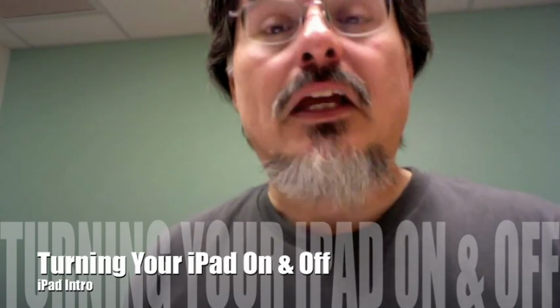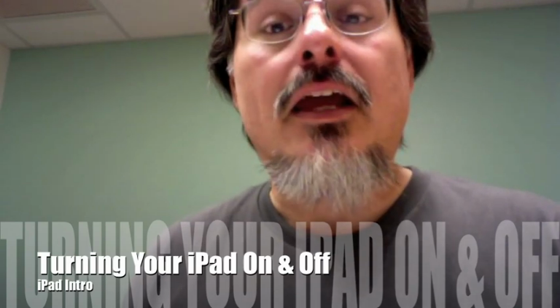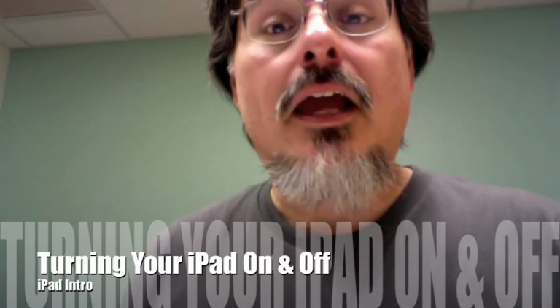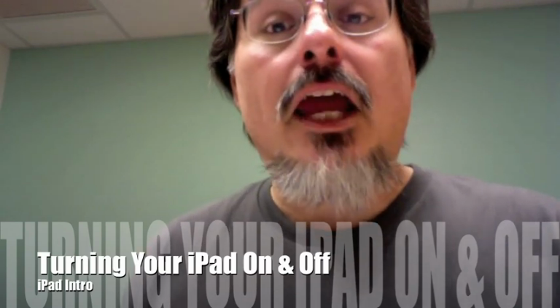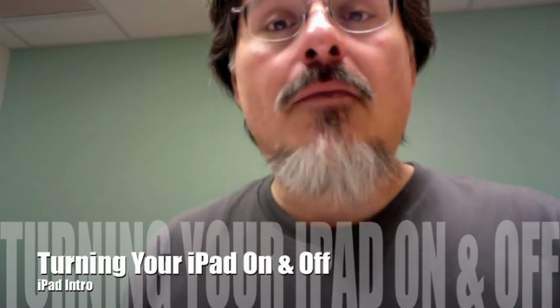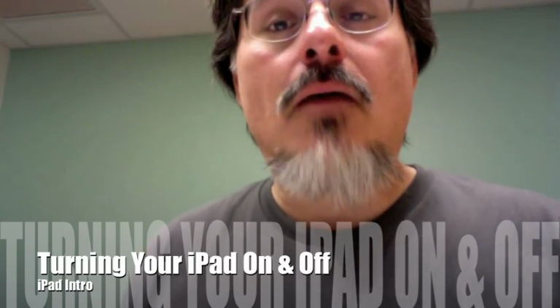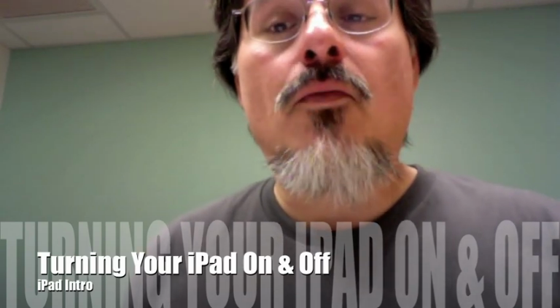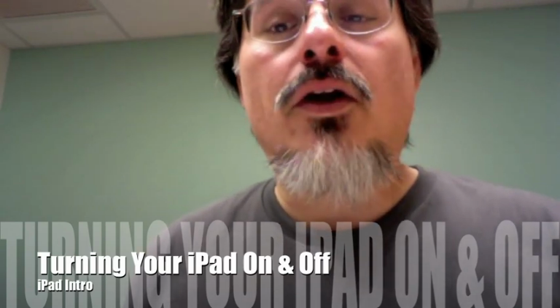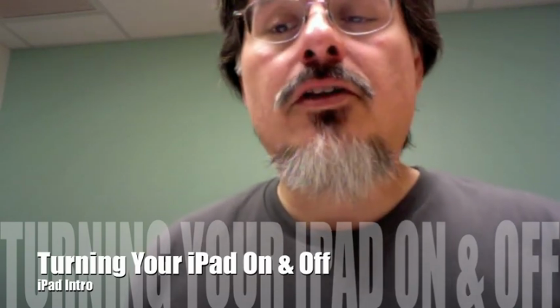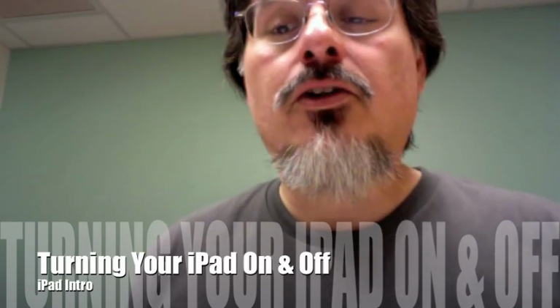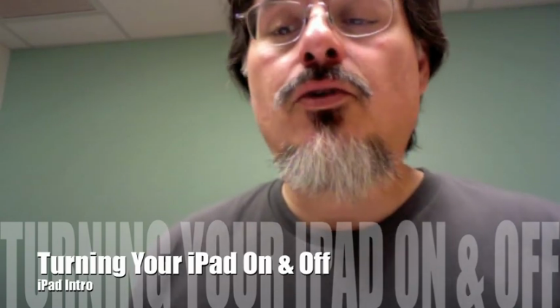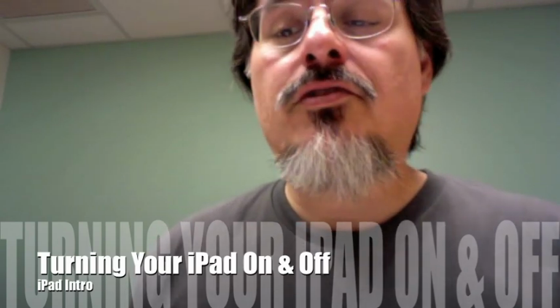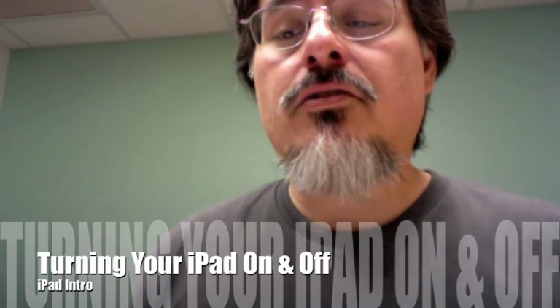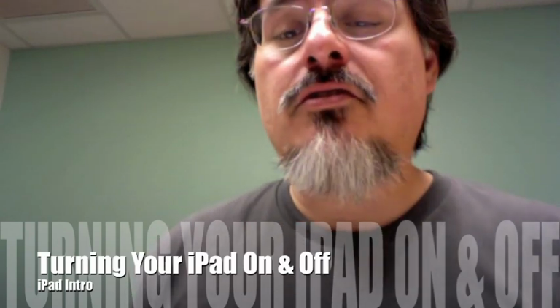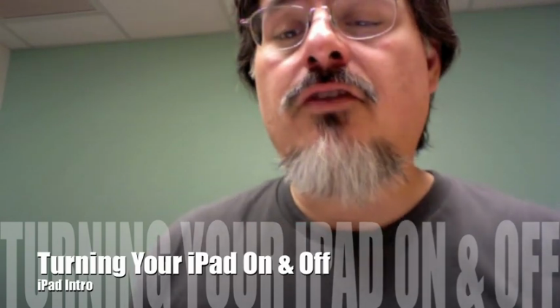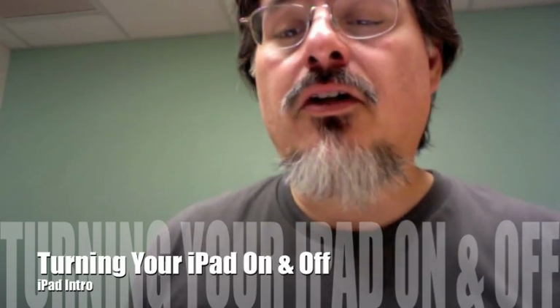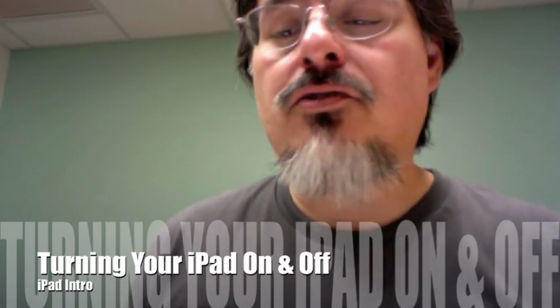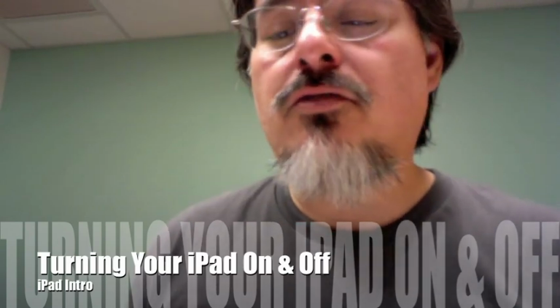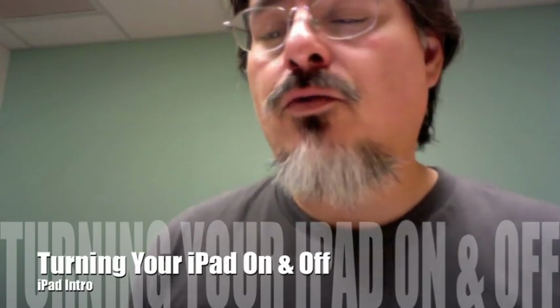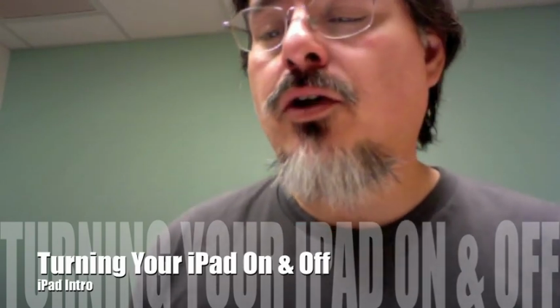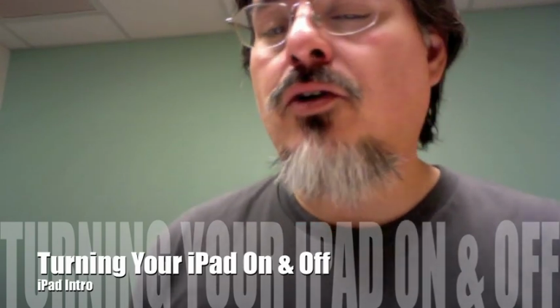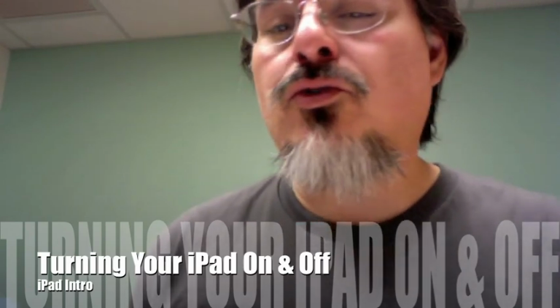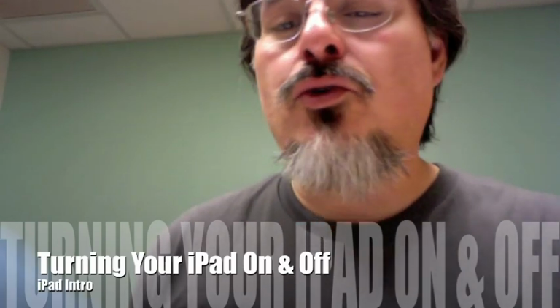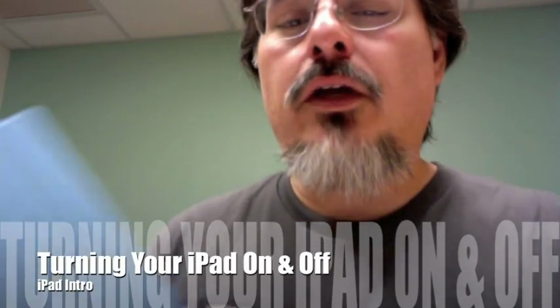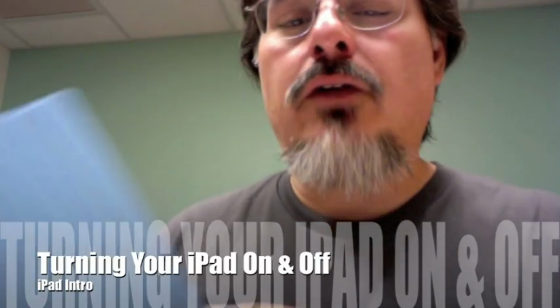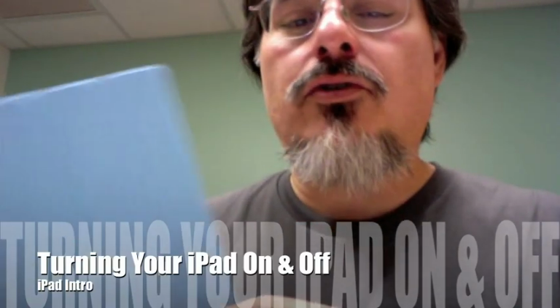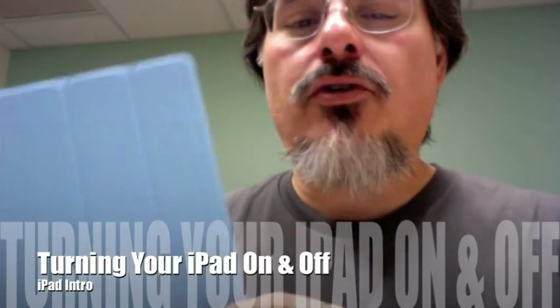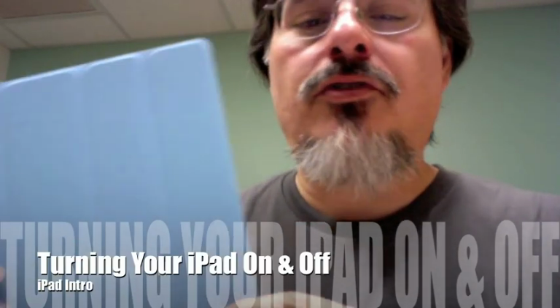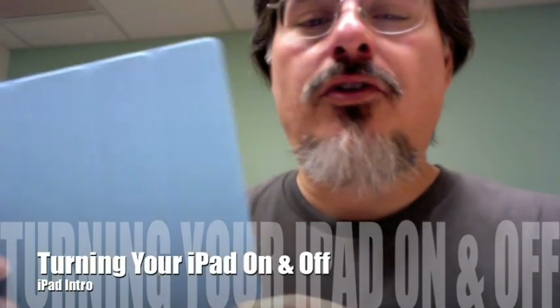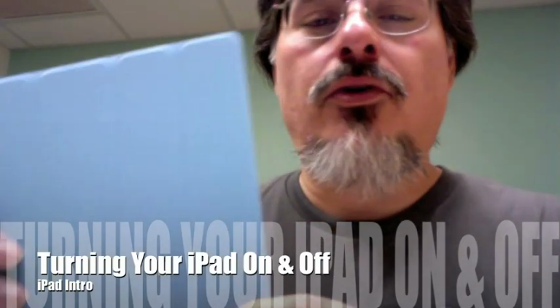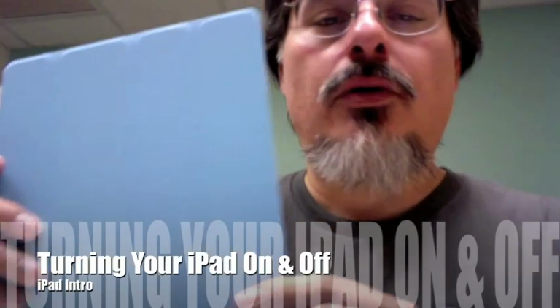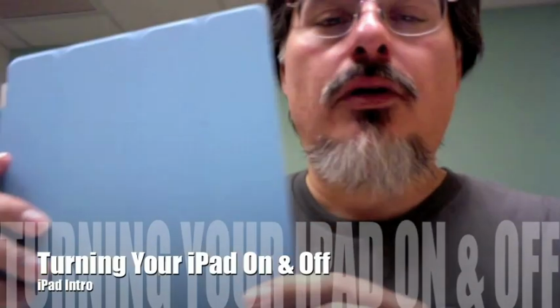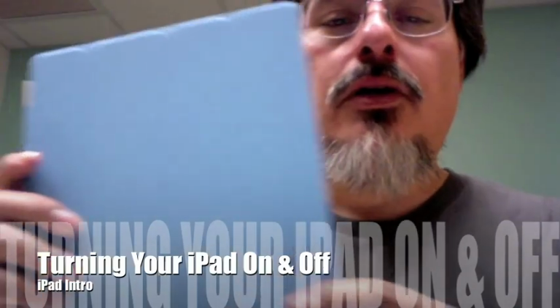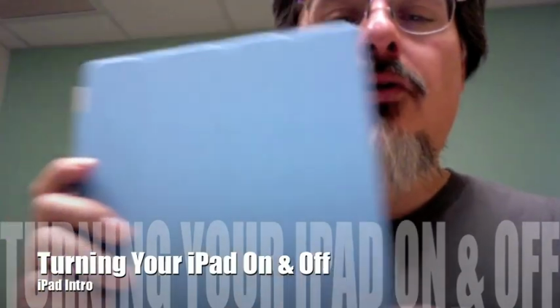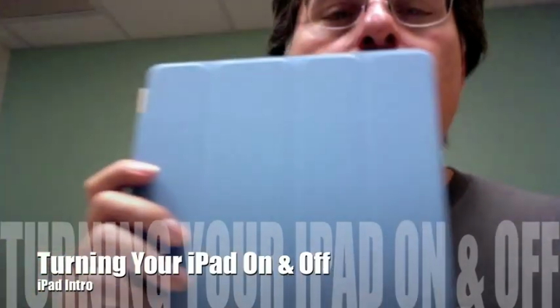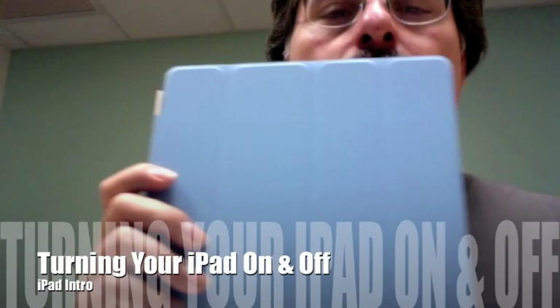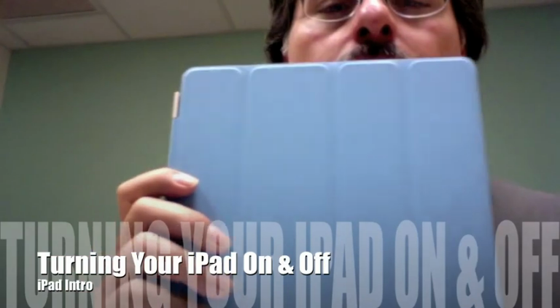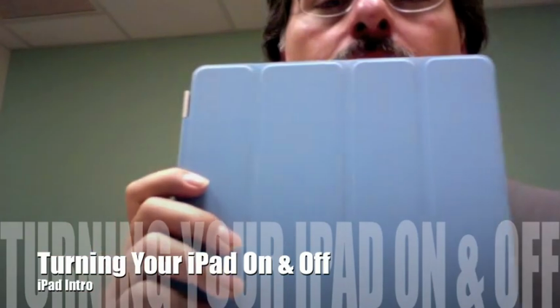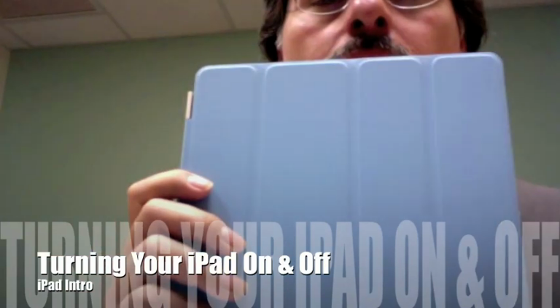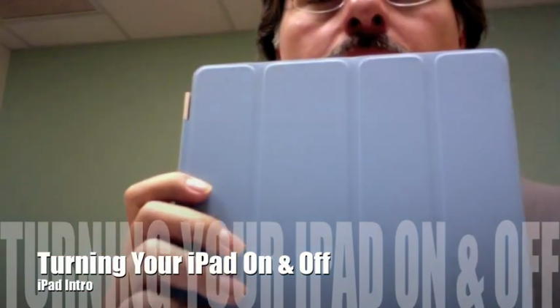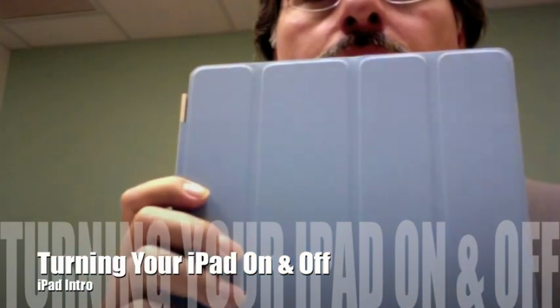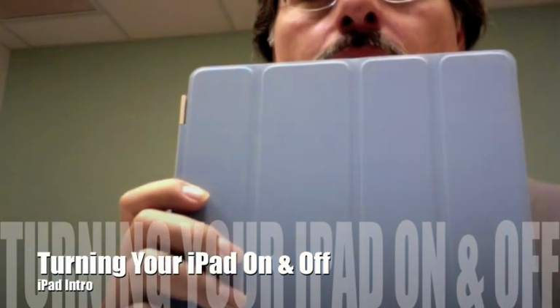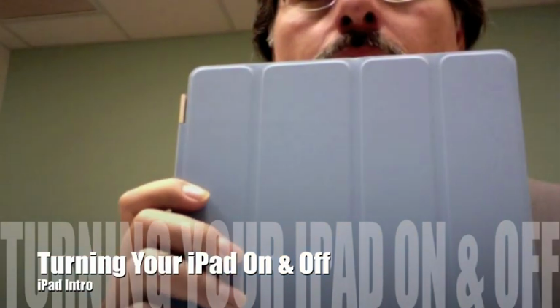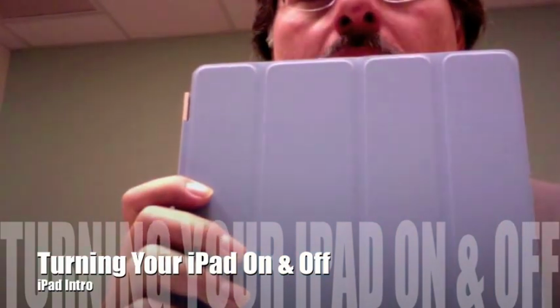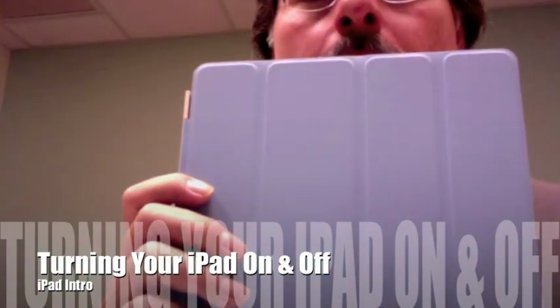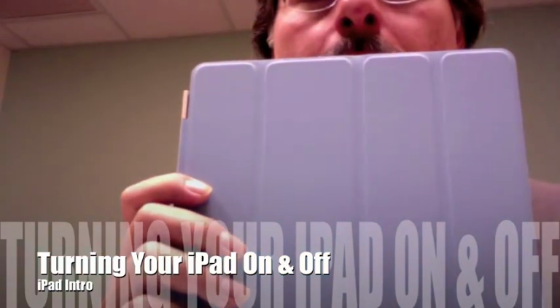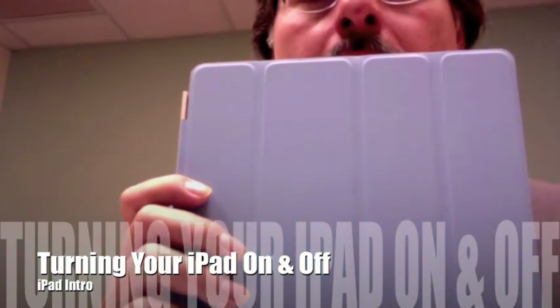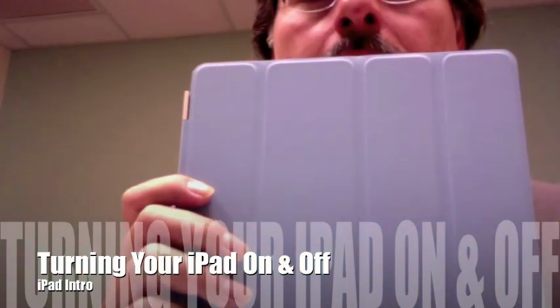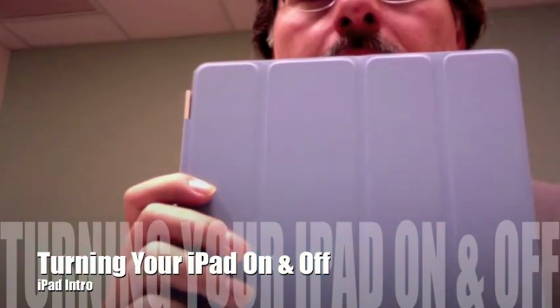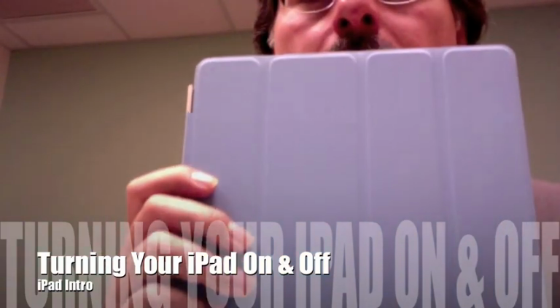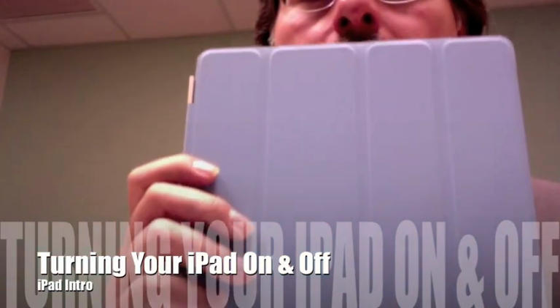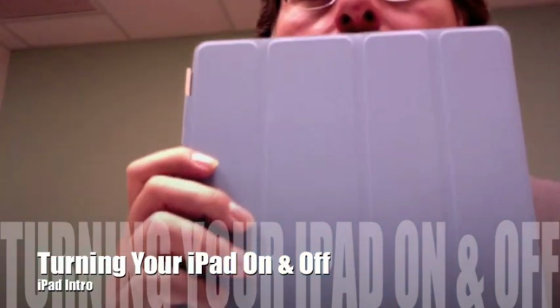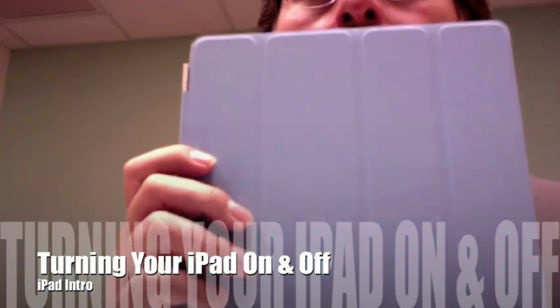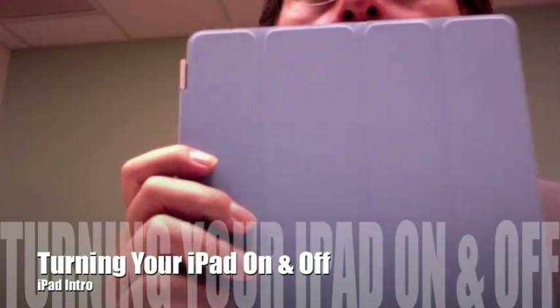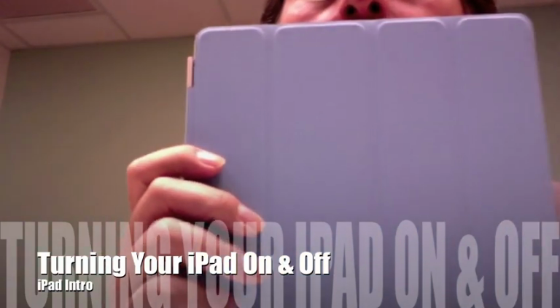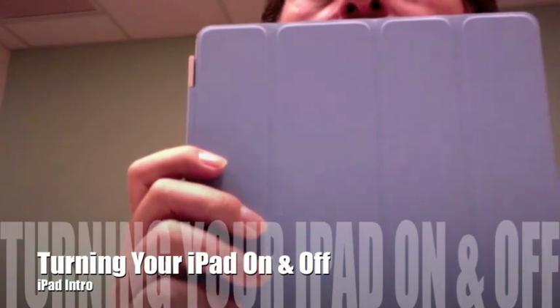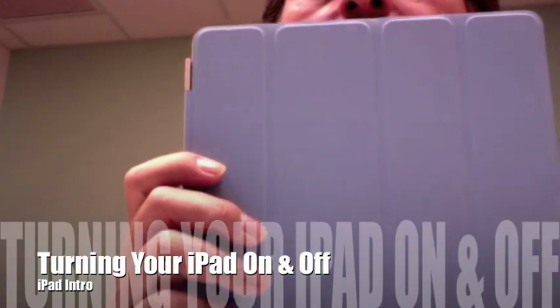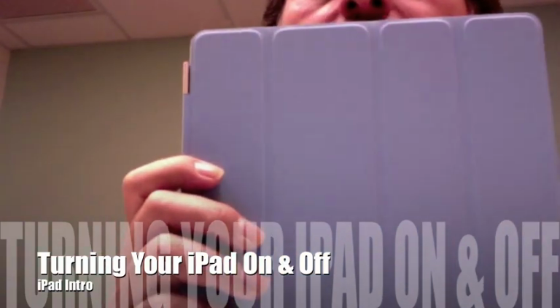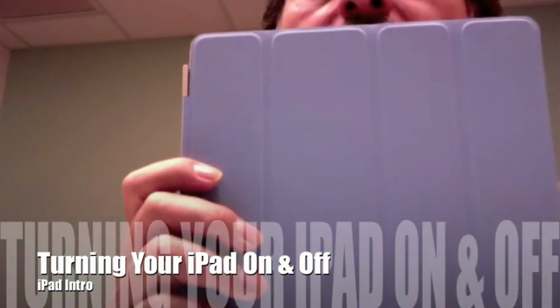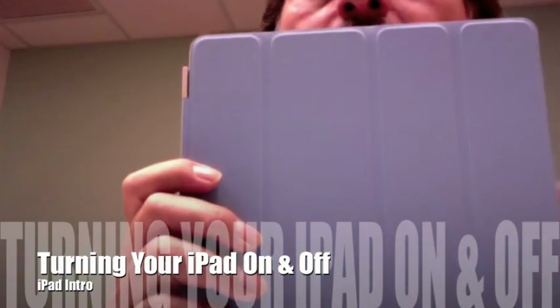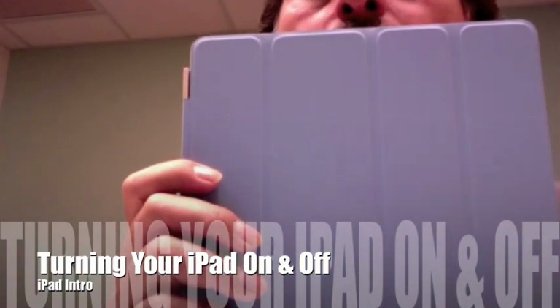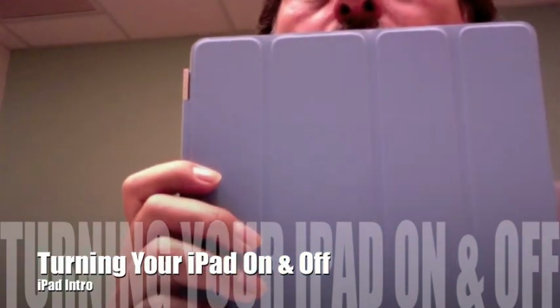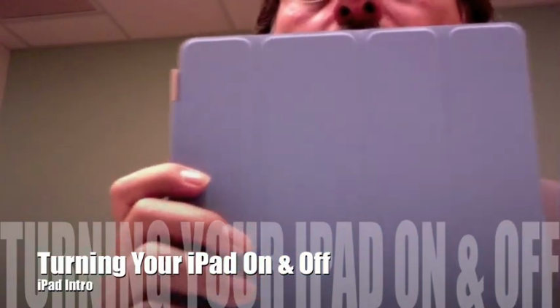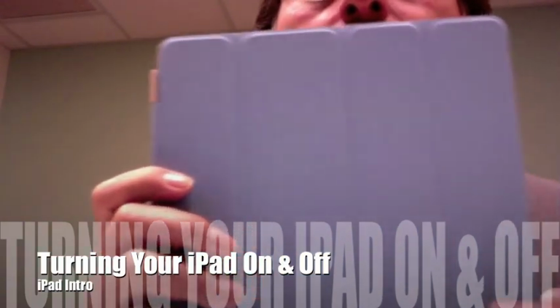Hey Mom! I wanted to do a series of videos for you to introduce you to your new iPad. Here it is, nice blue cover.